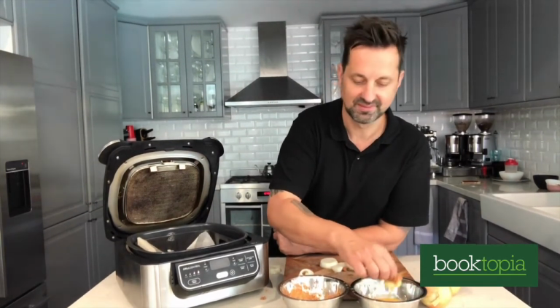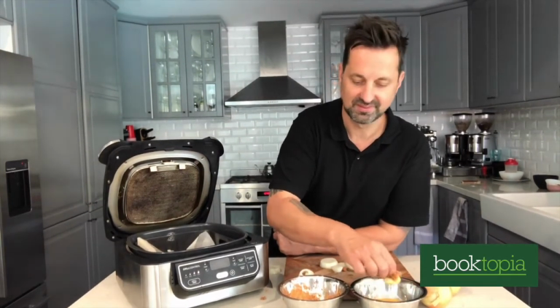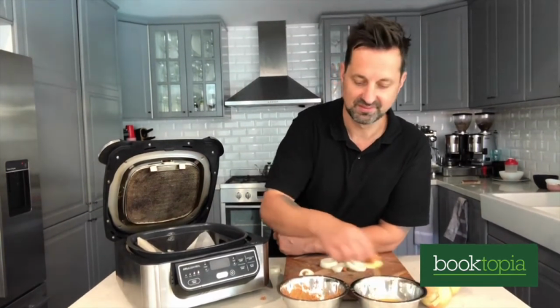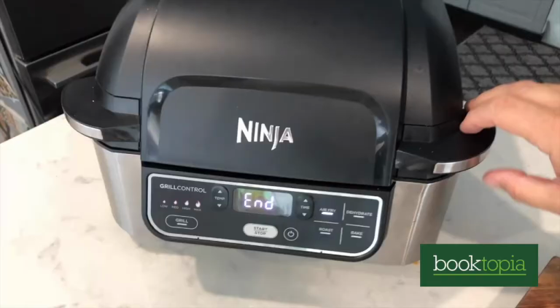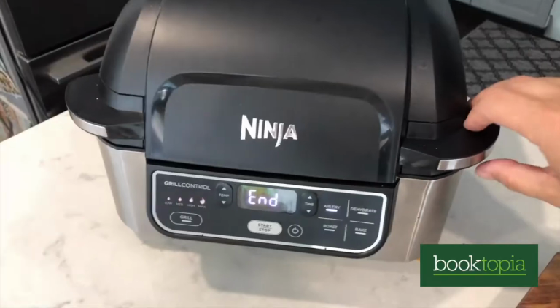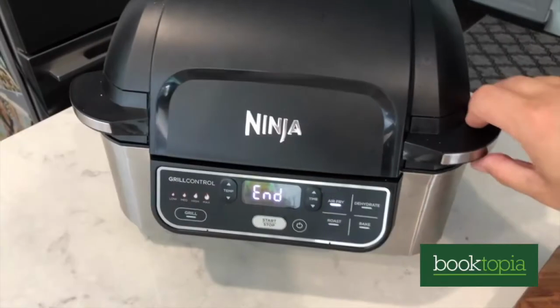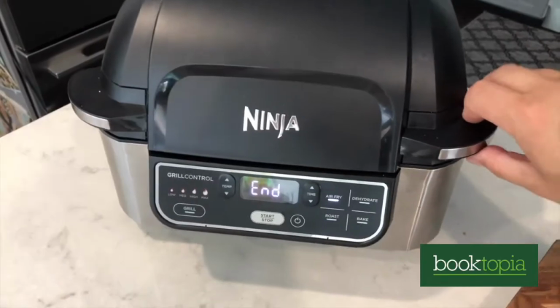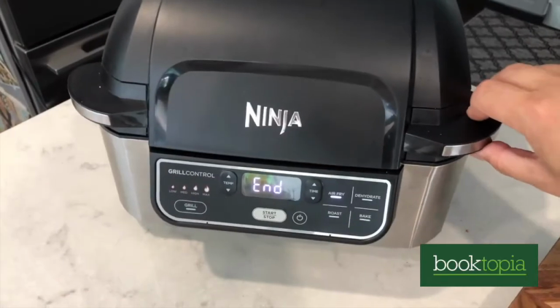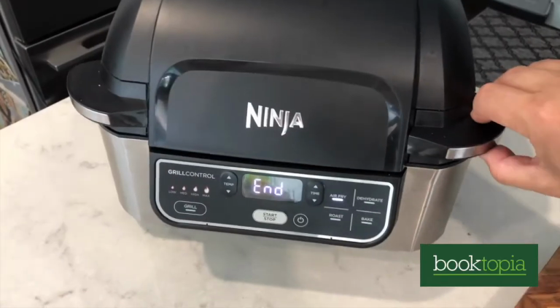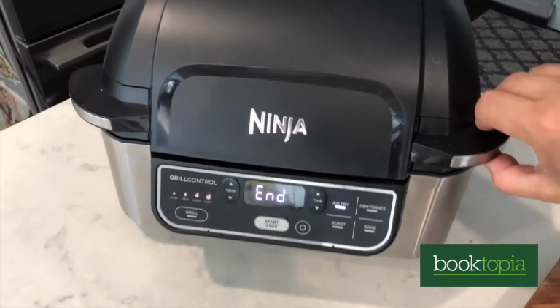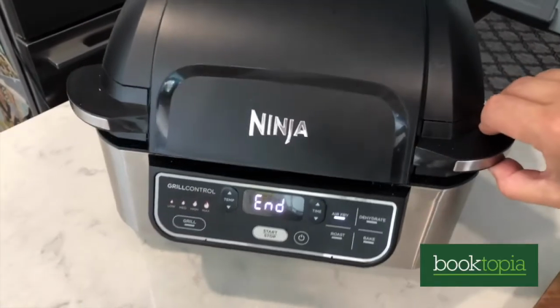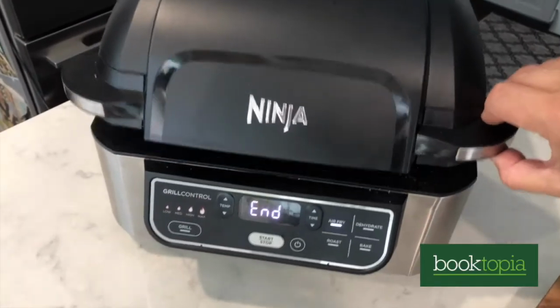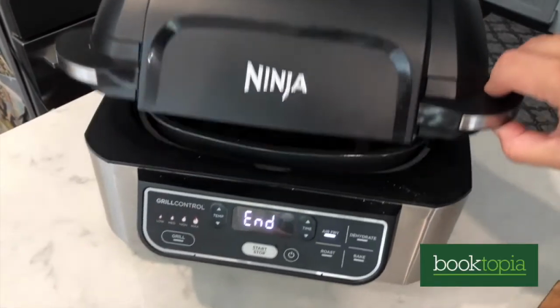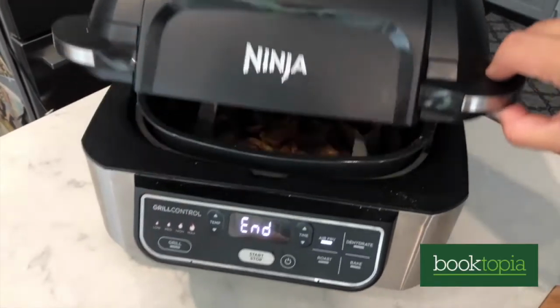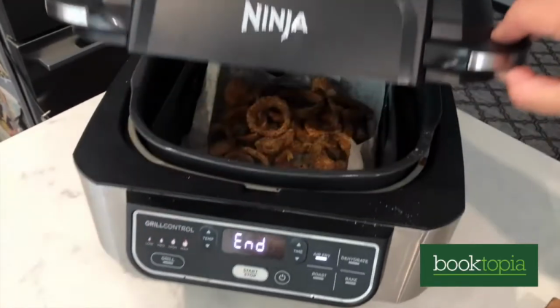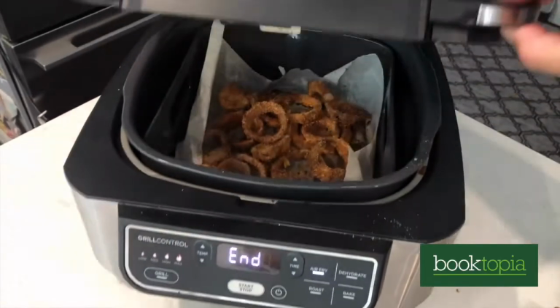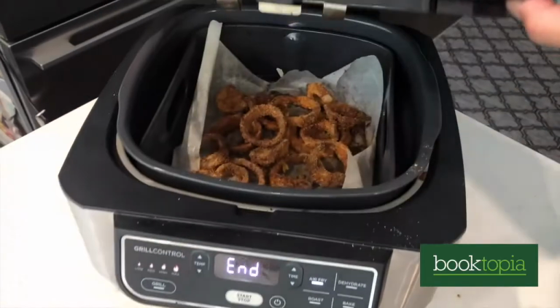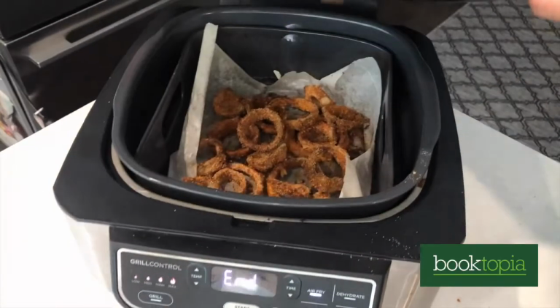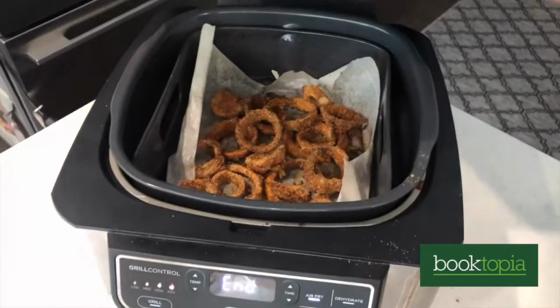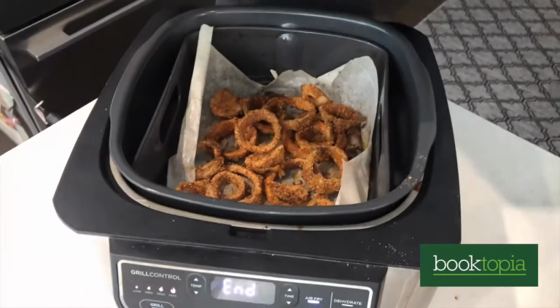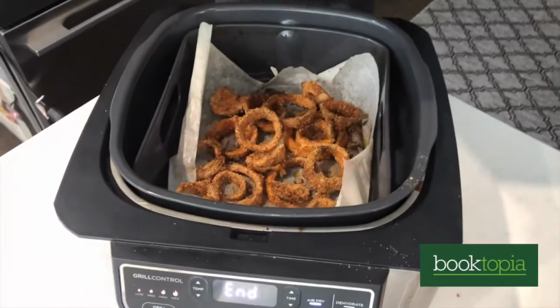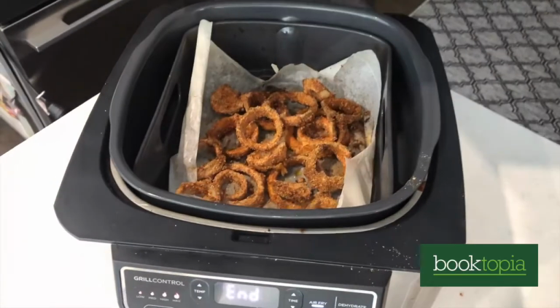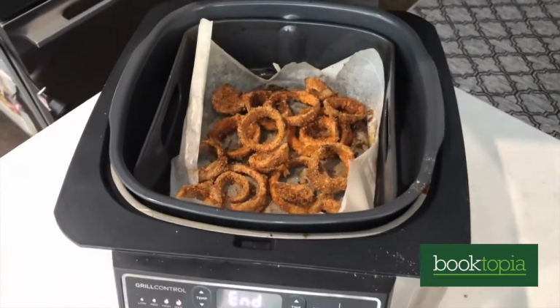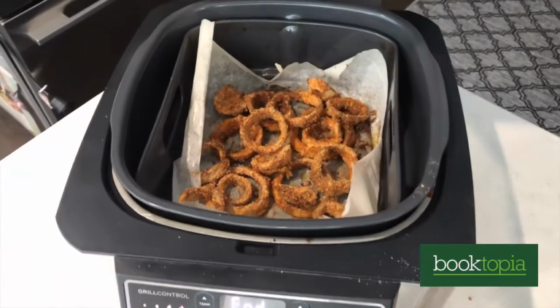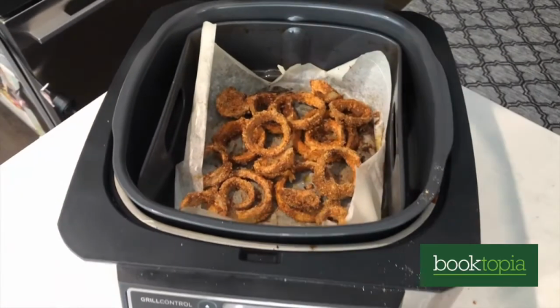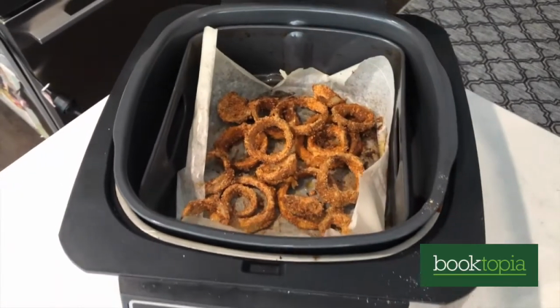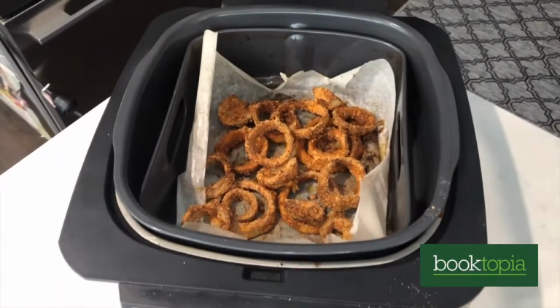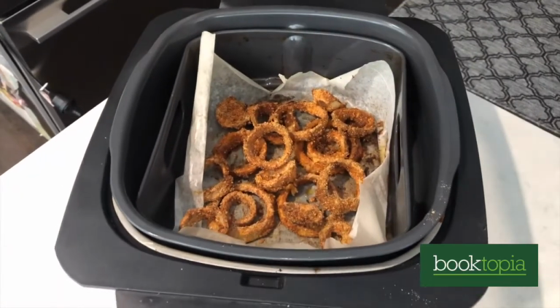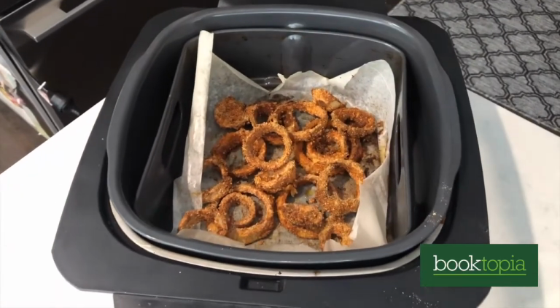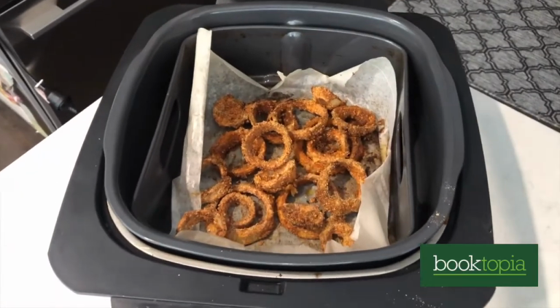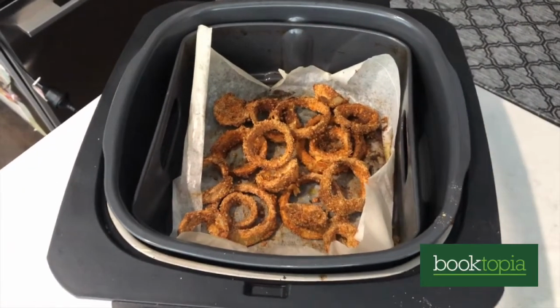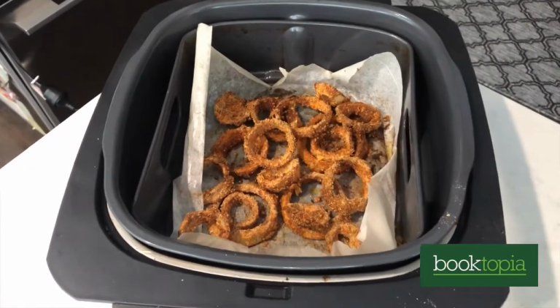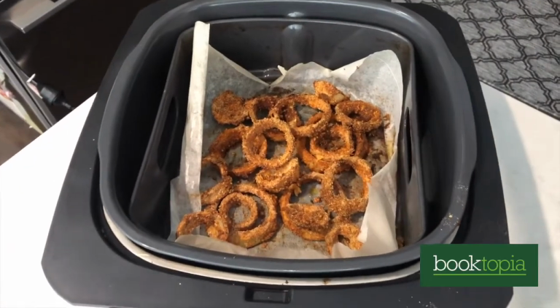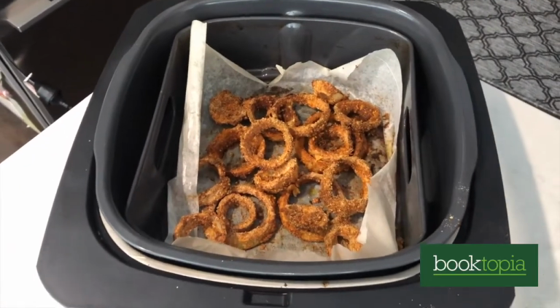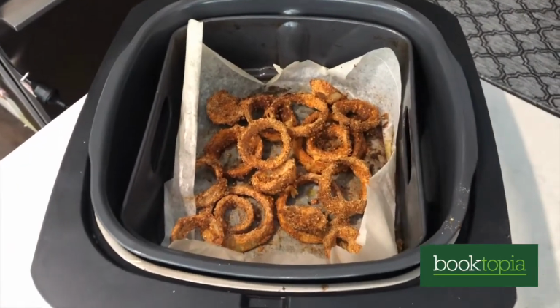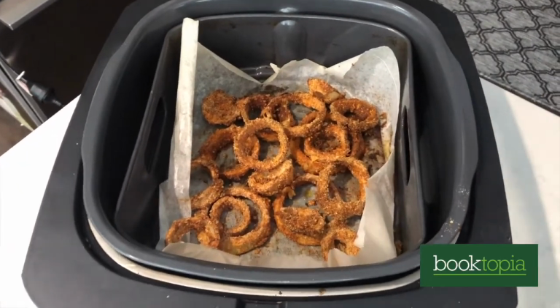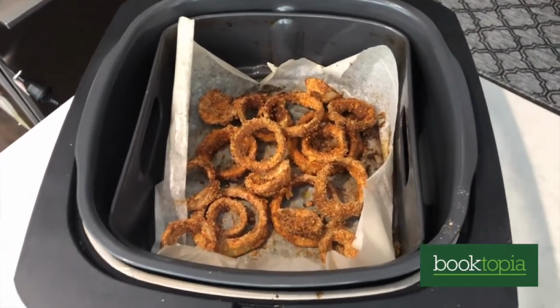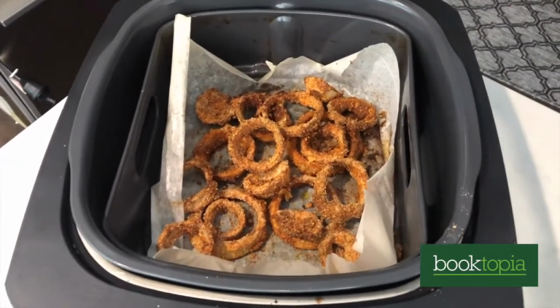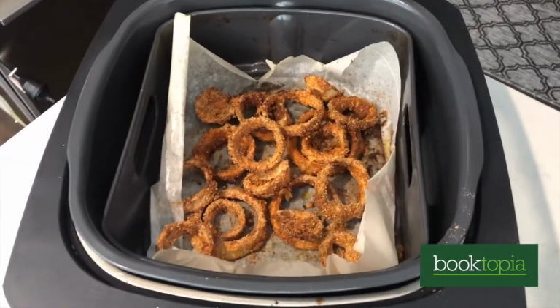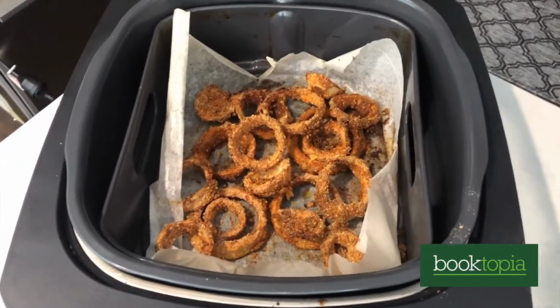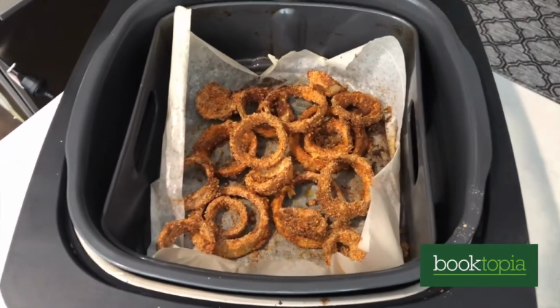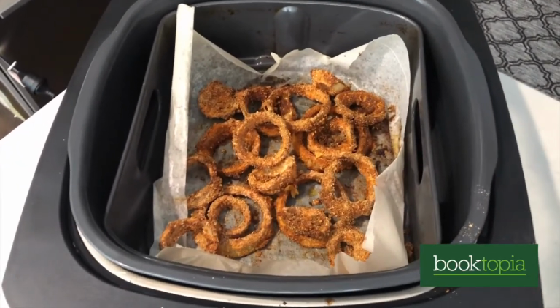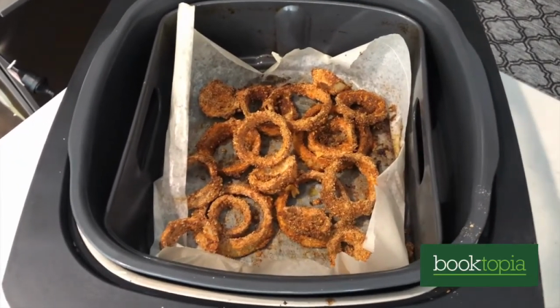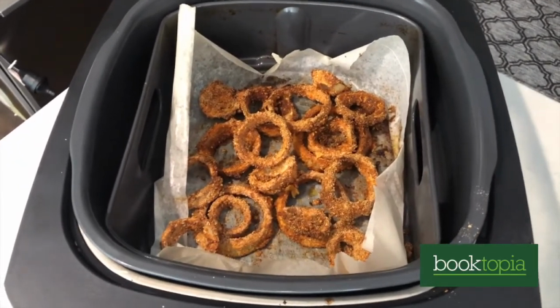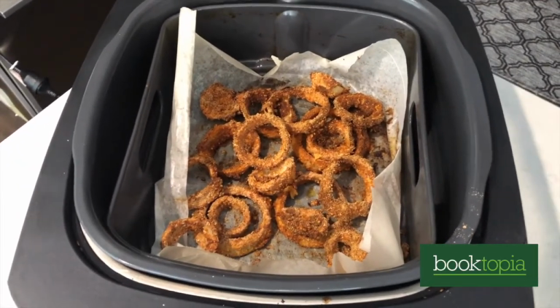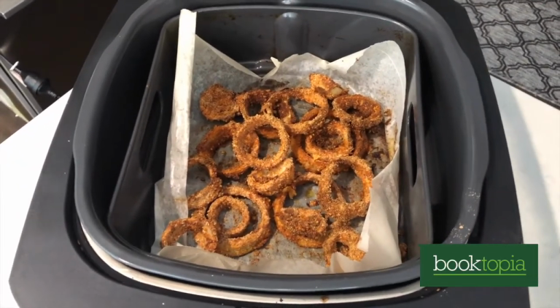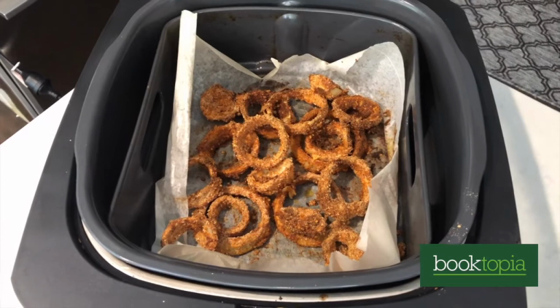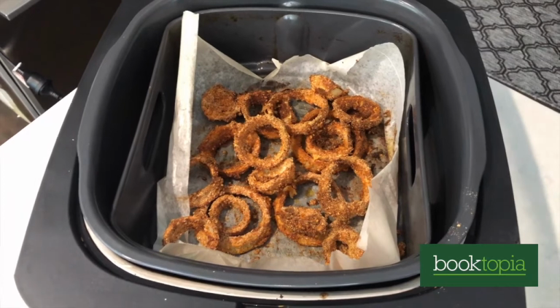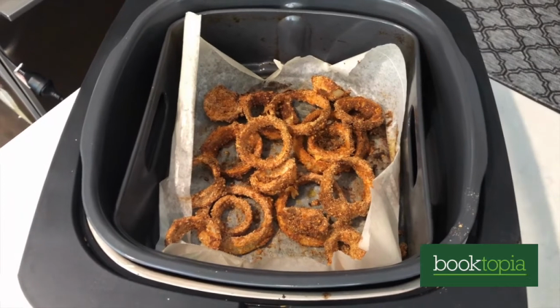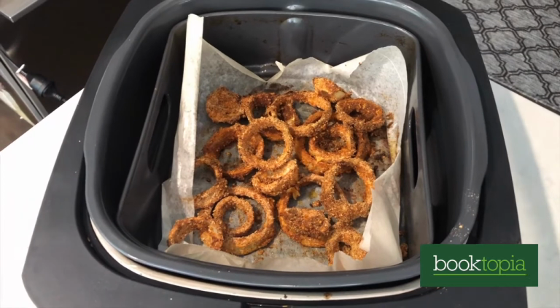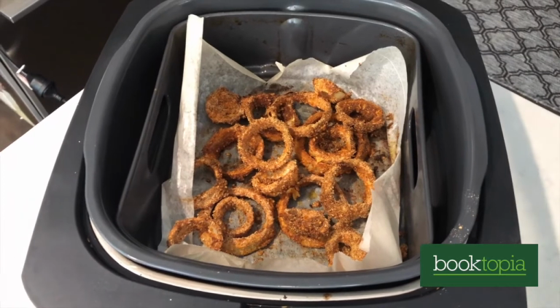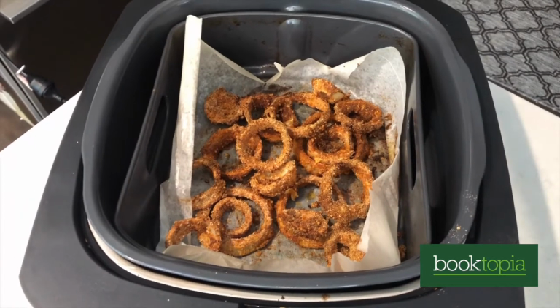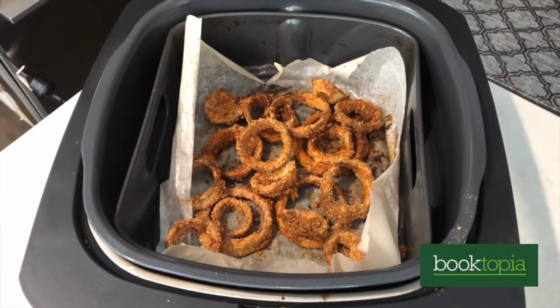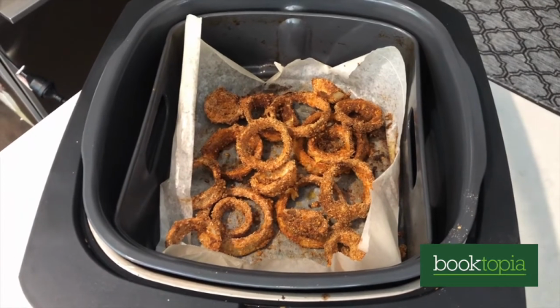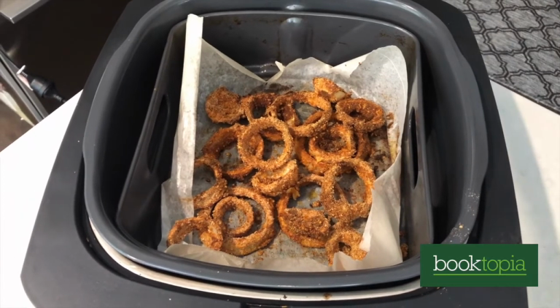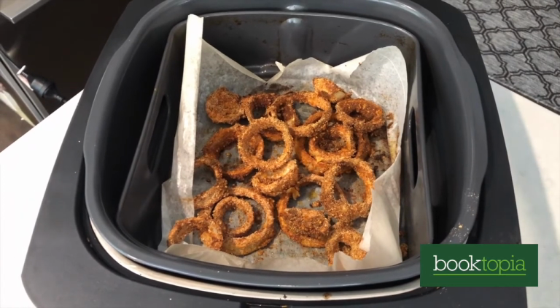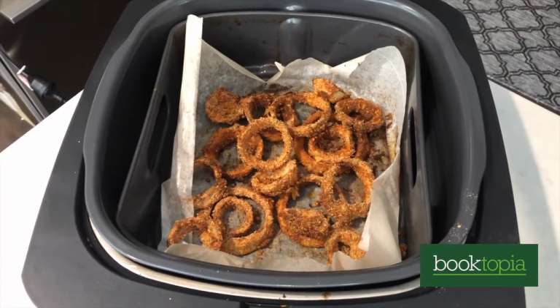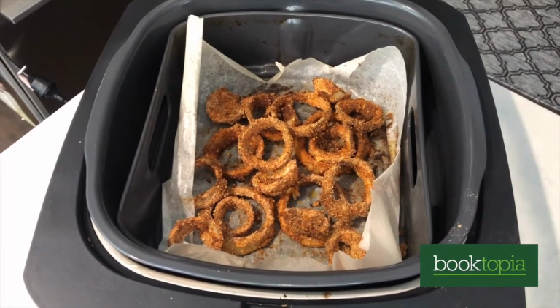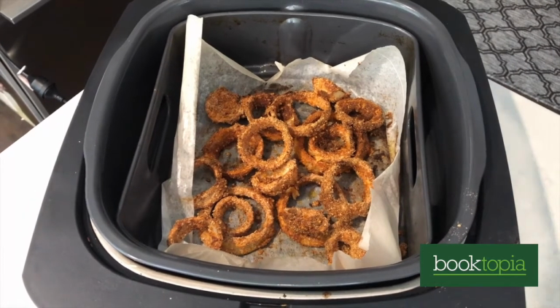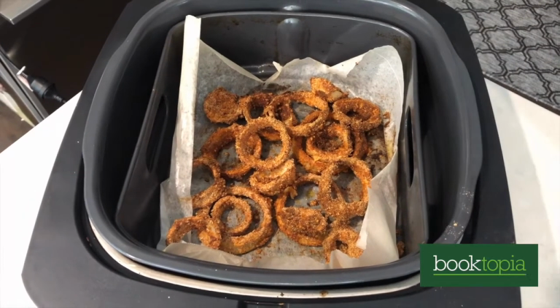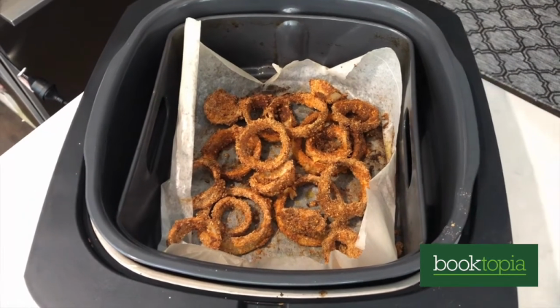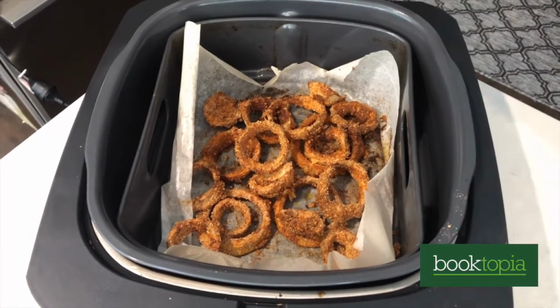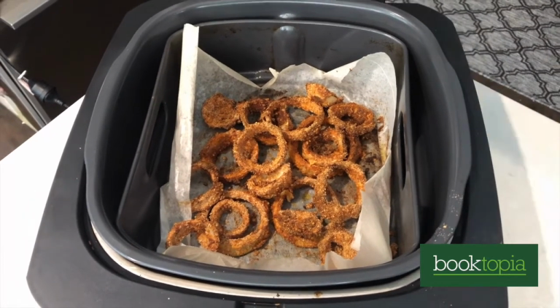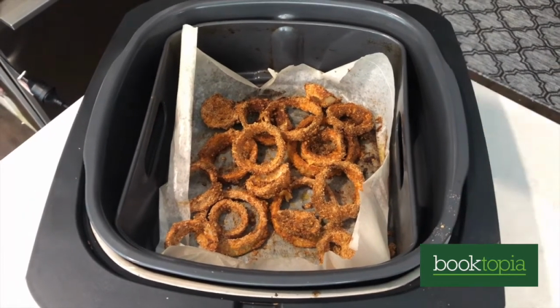Check these out. How amazing are these? Bye!